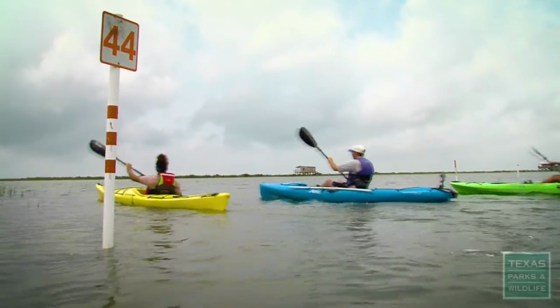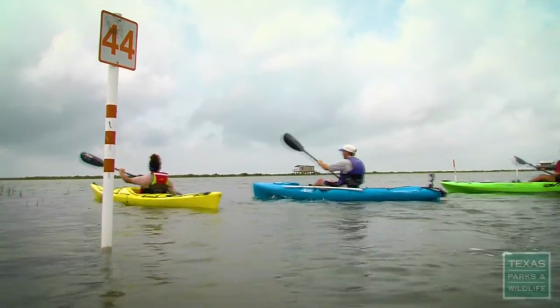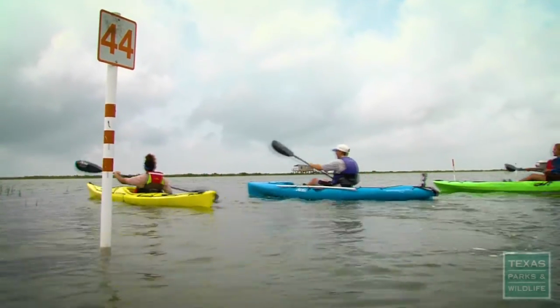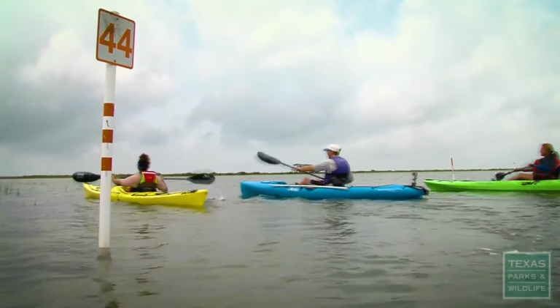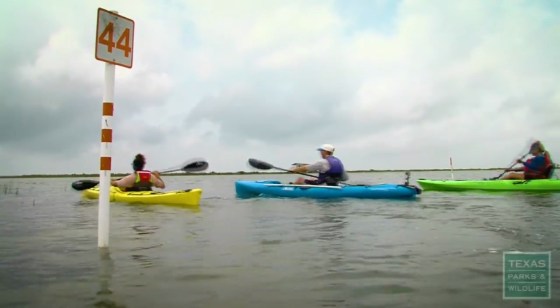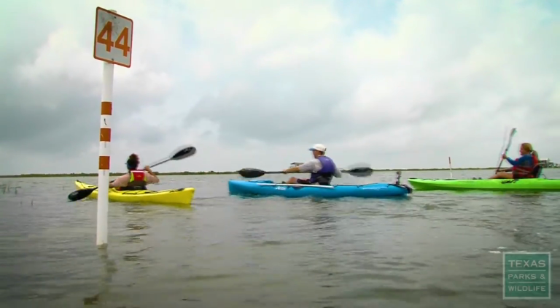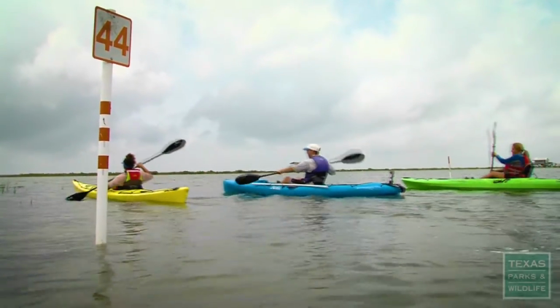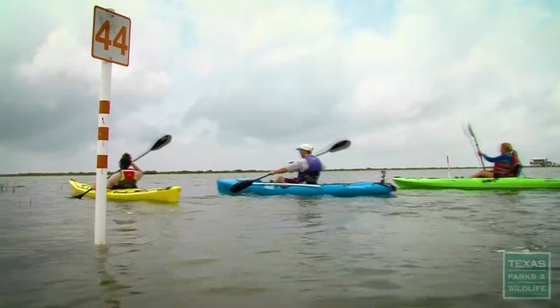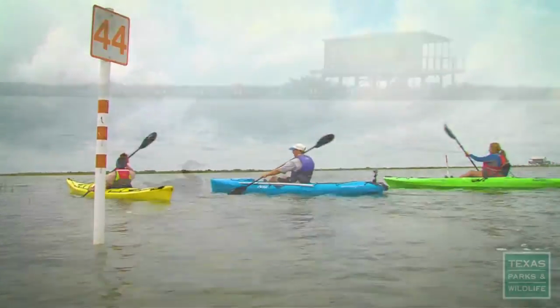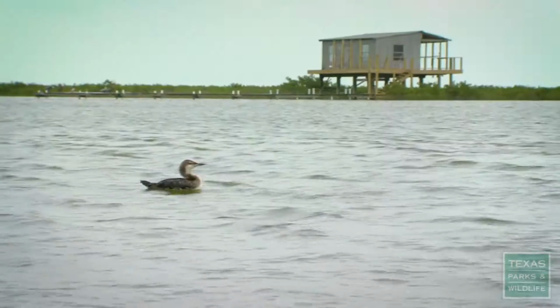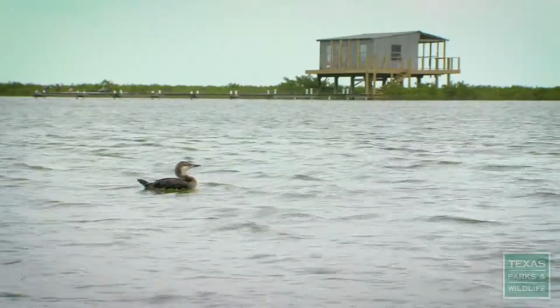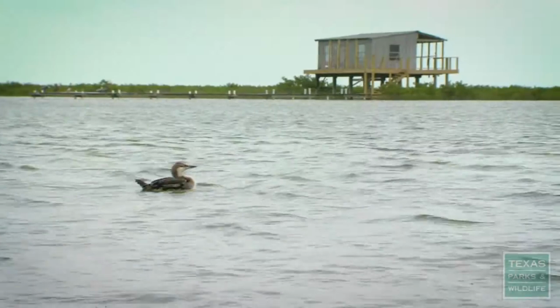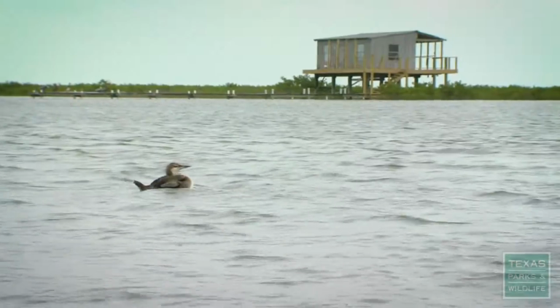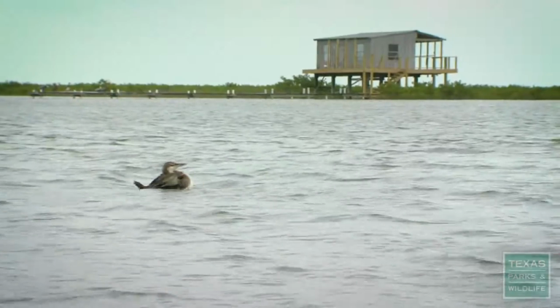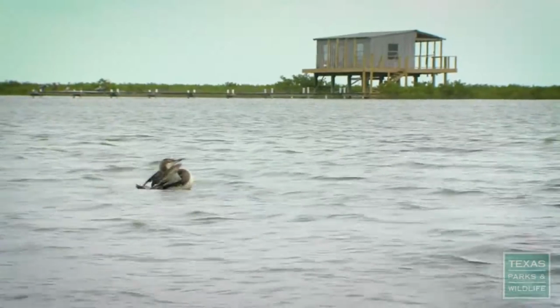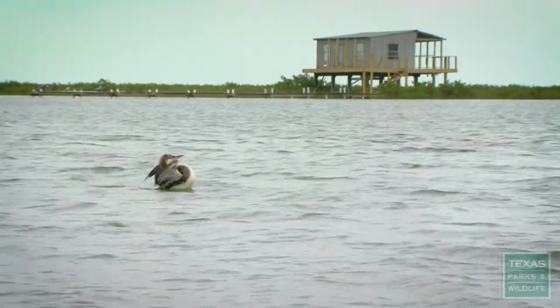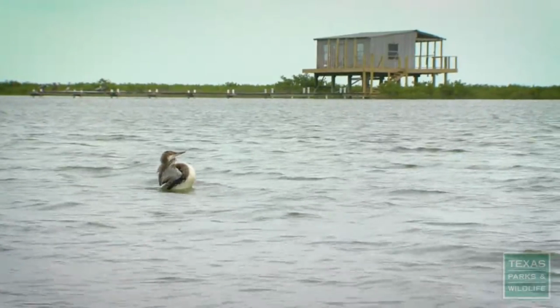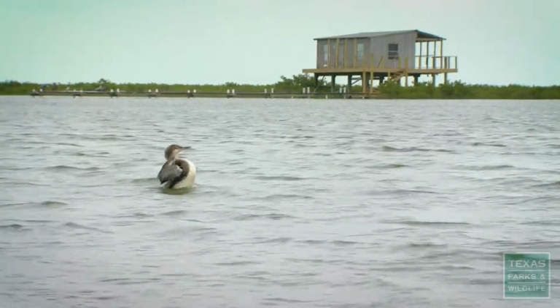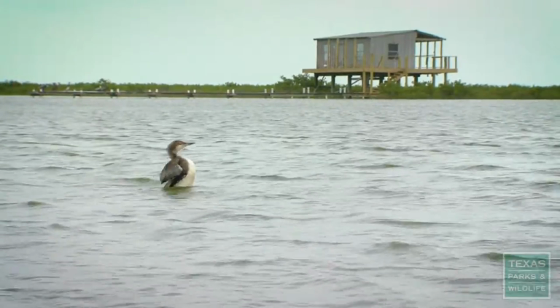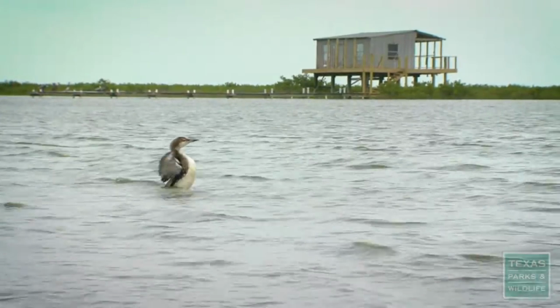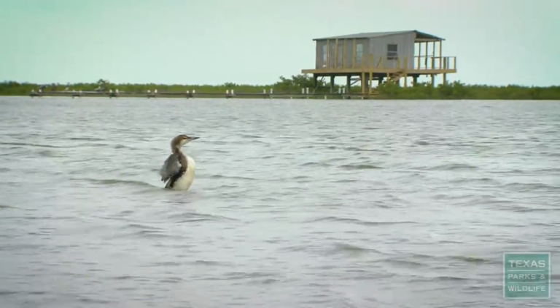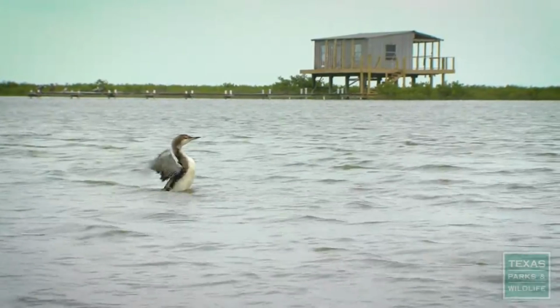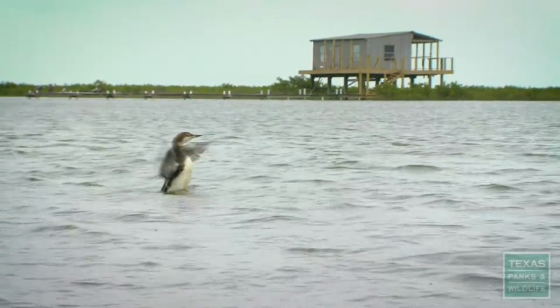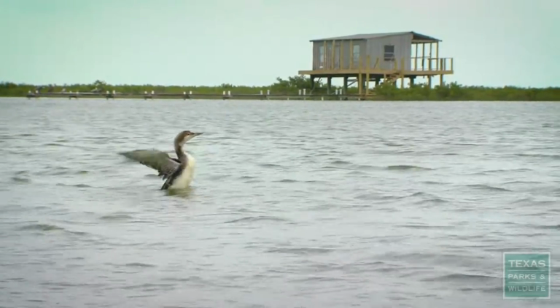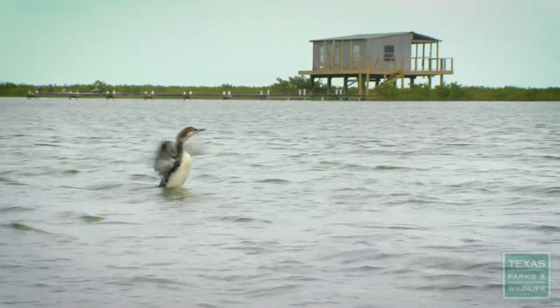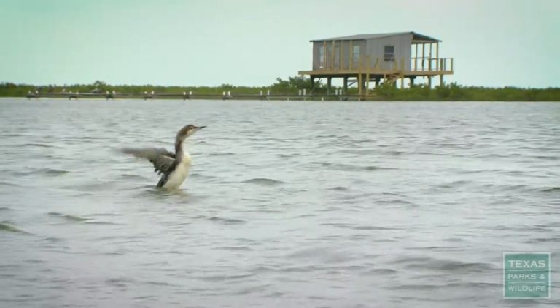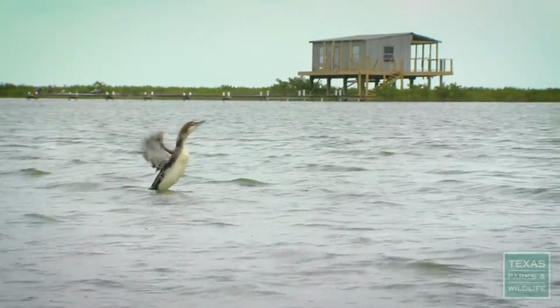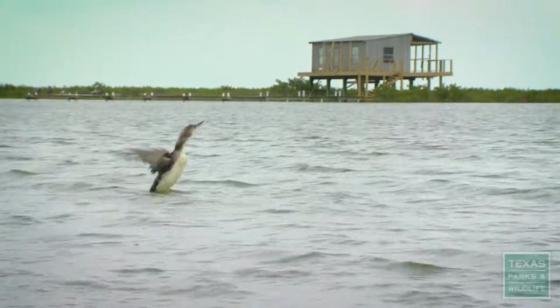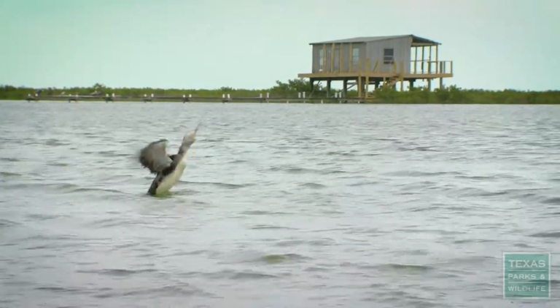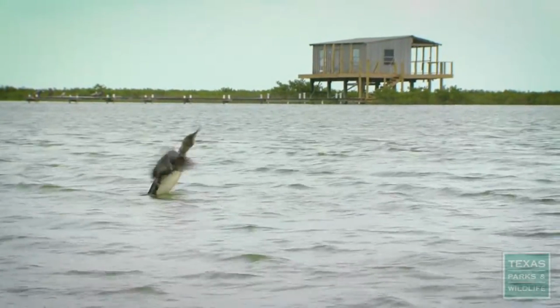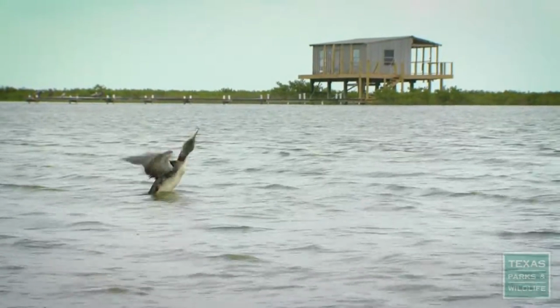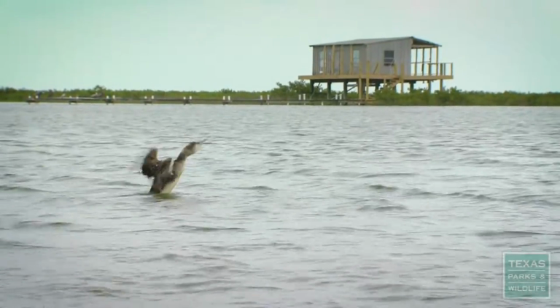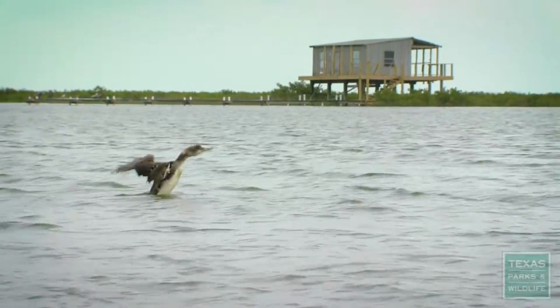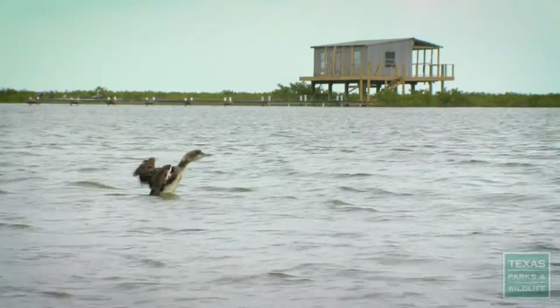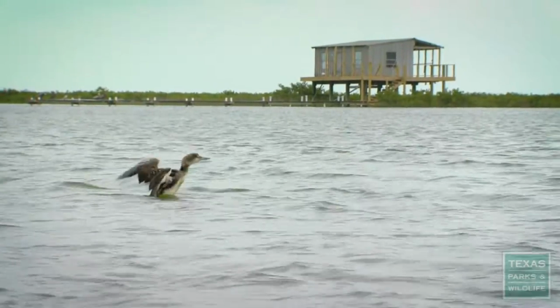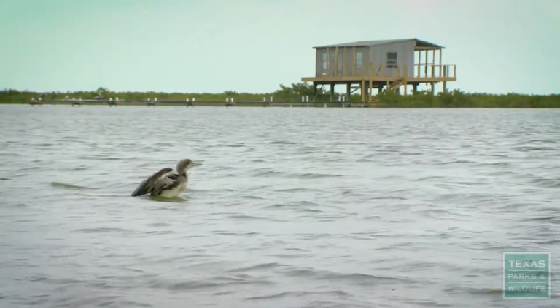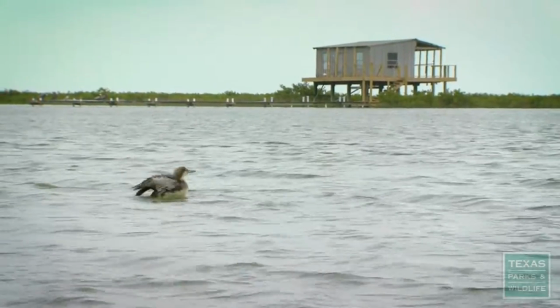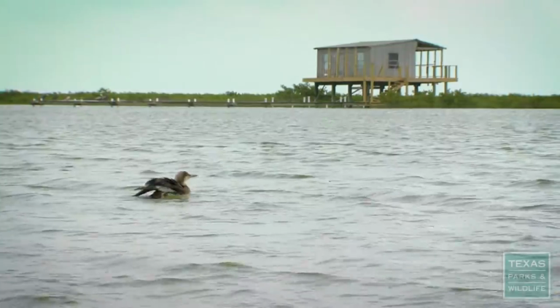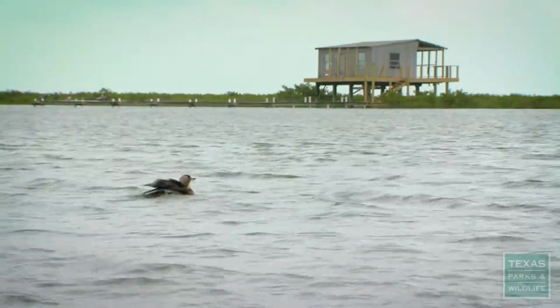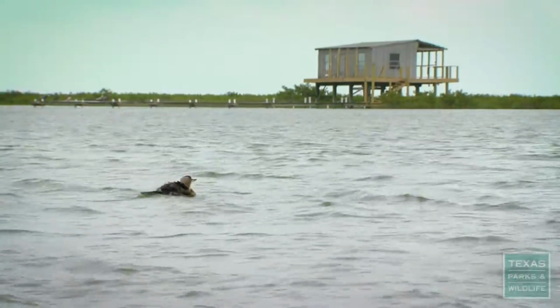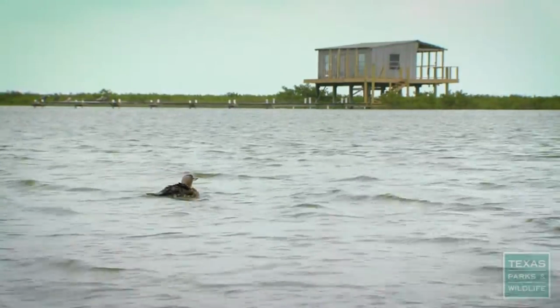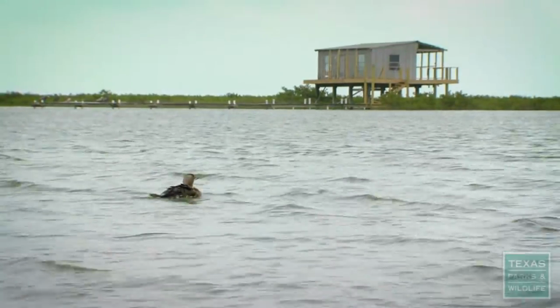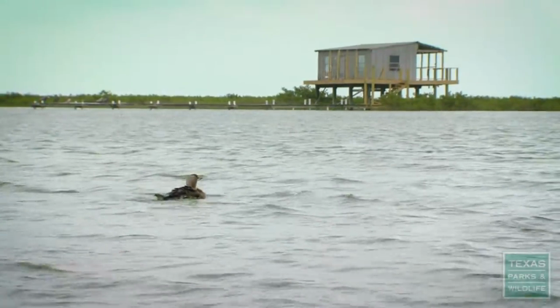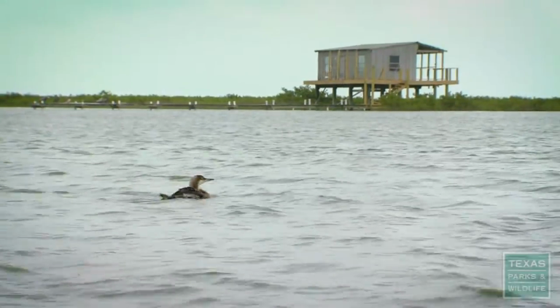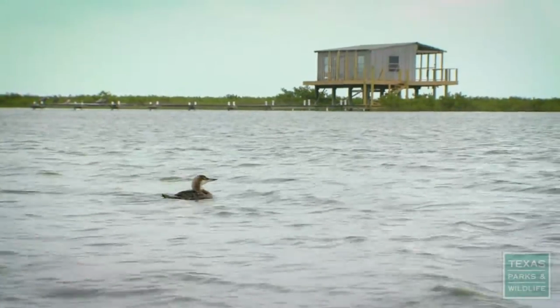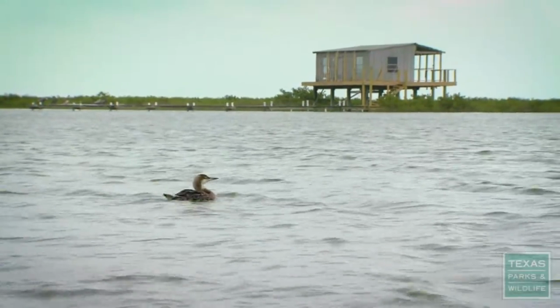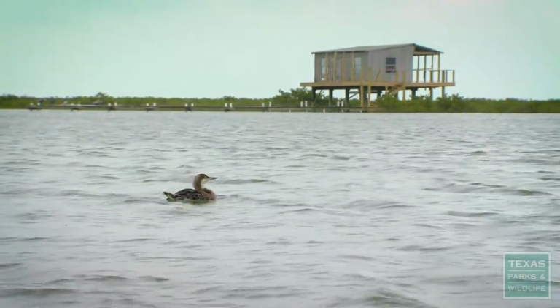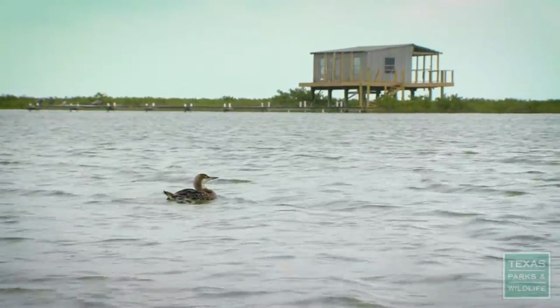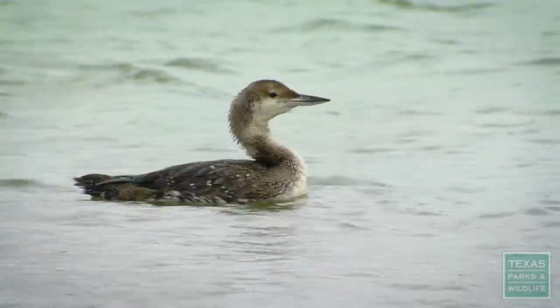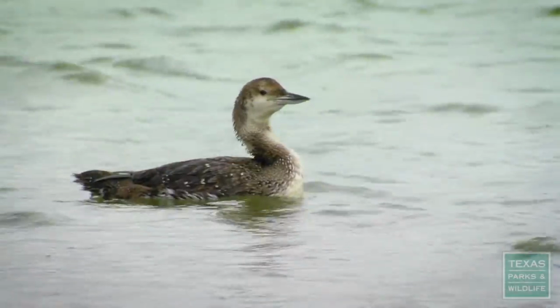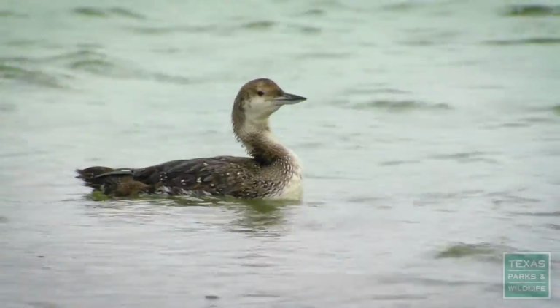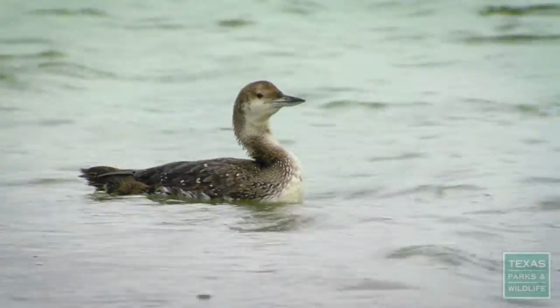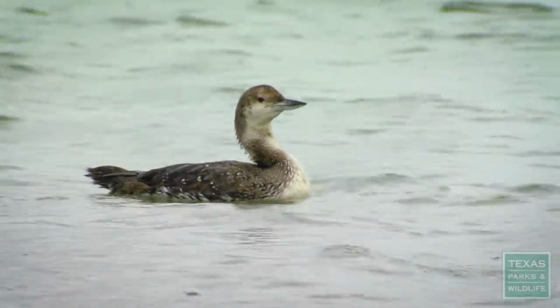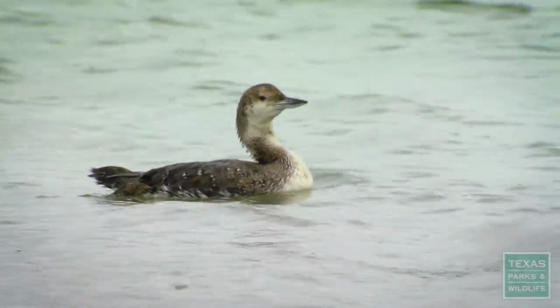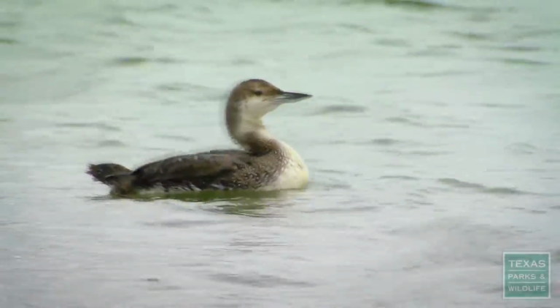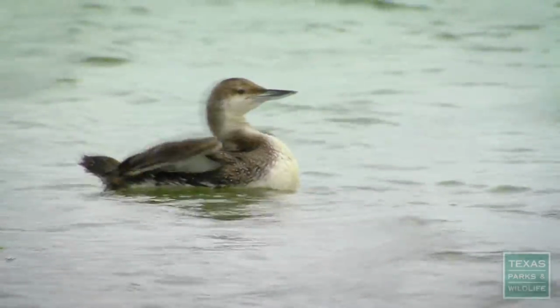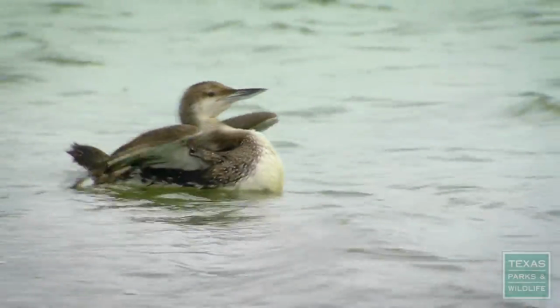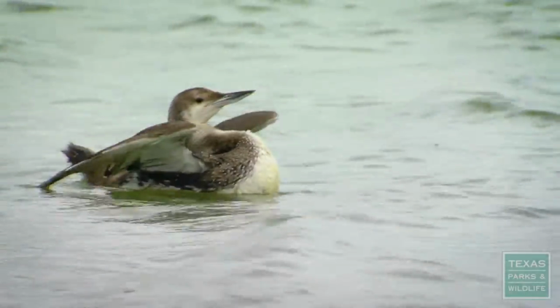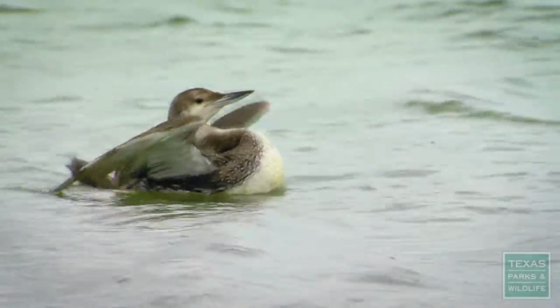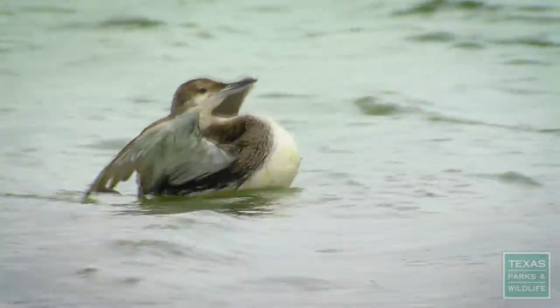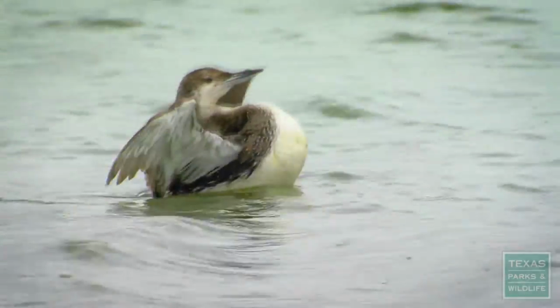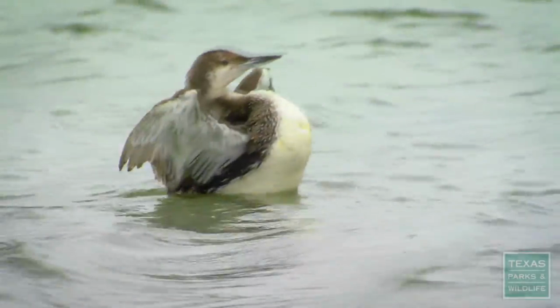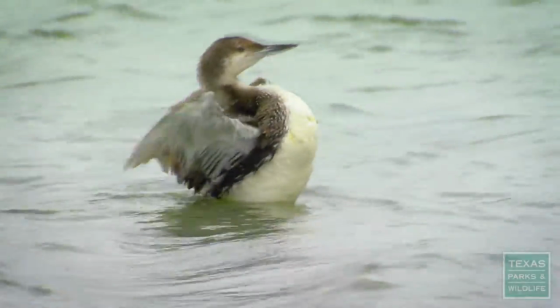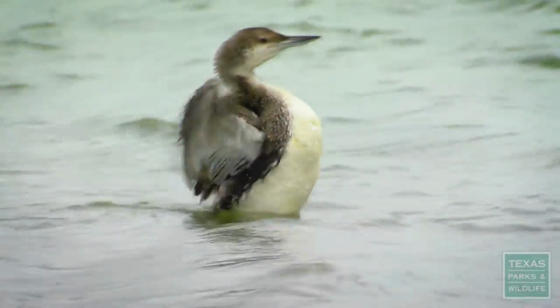Hey Jade, look at that loon. That is just a camera ready loon. He's getting his 15 minutes in.